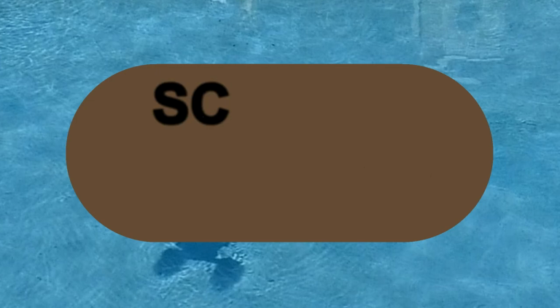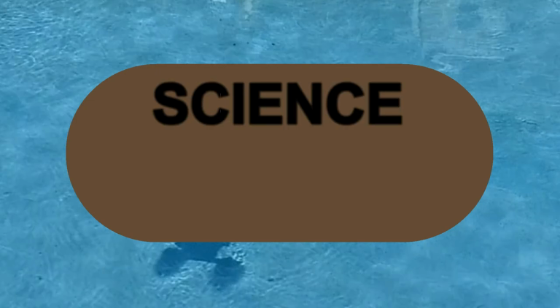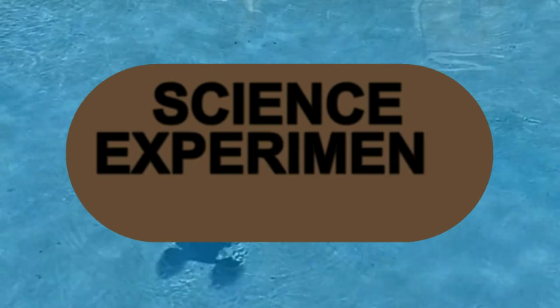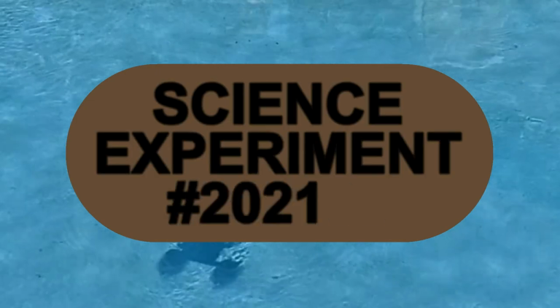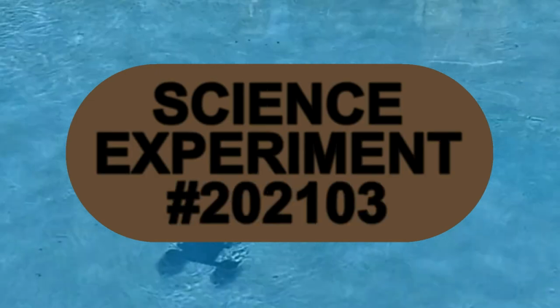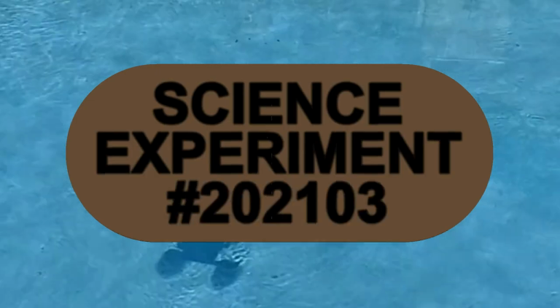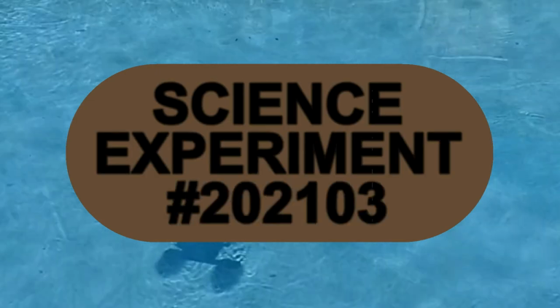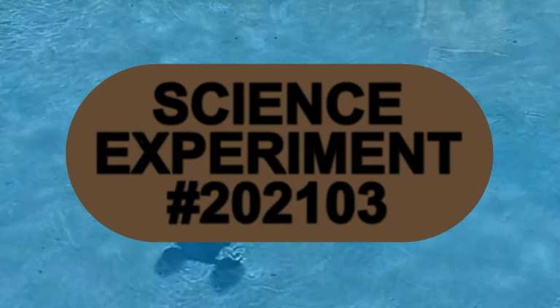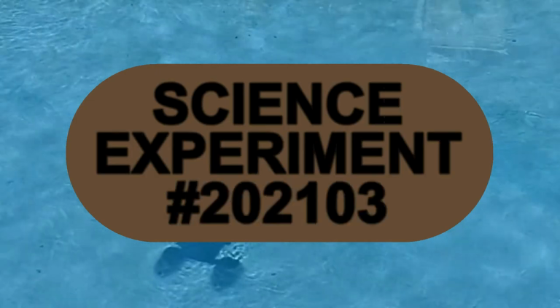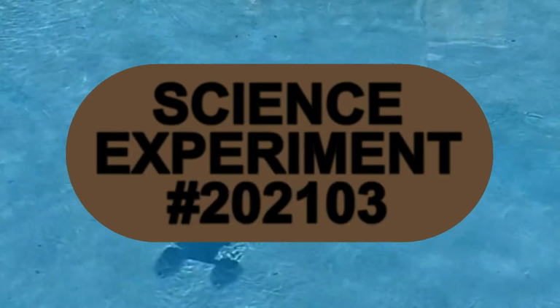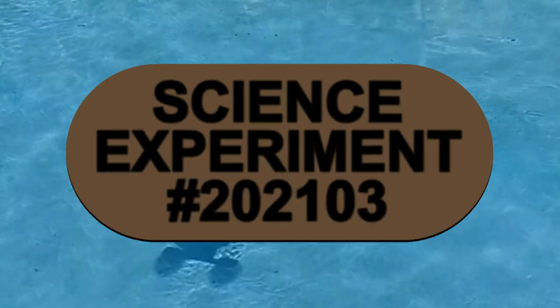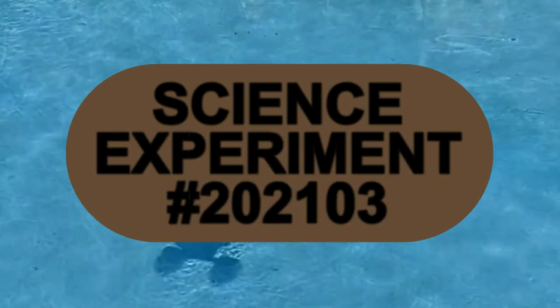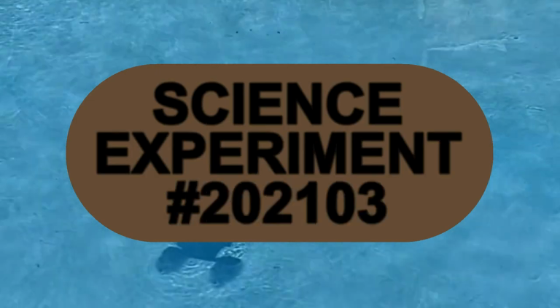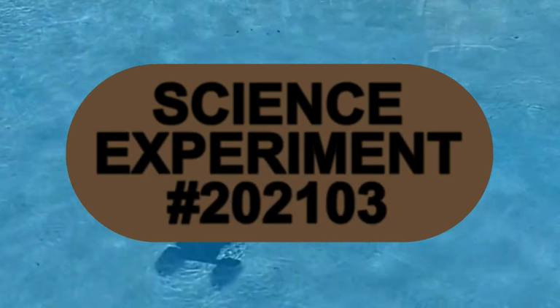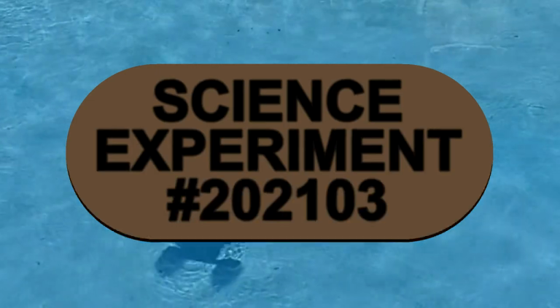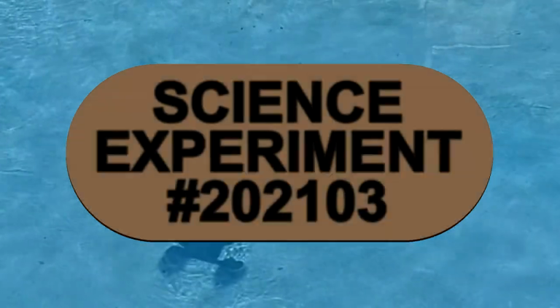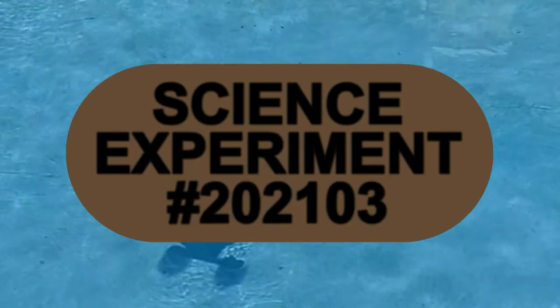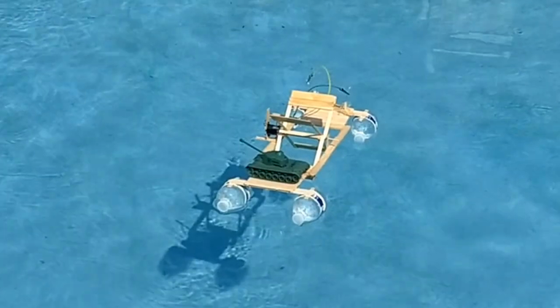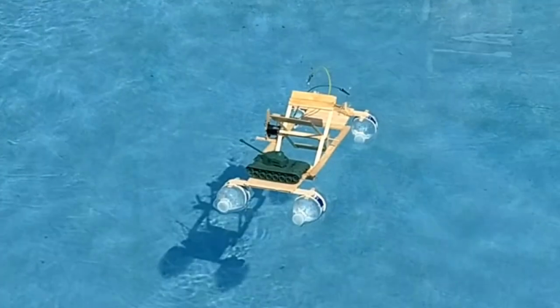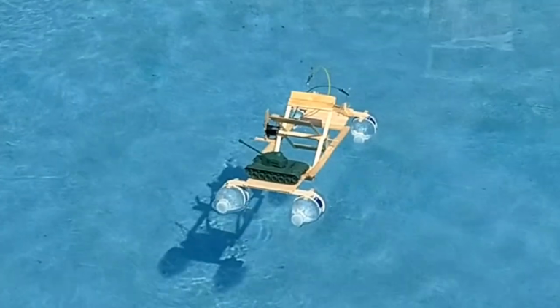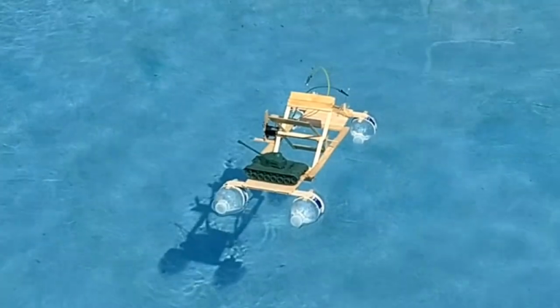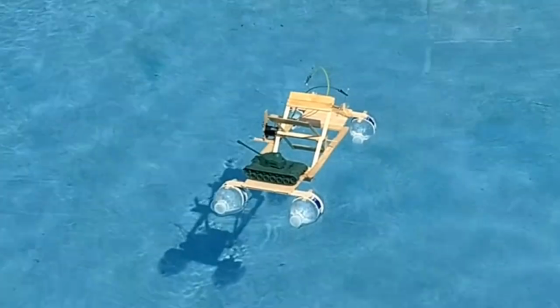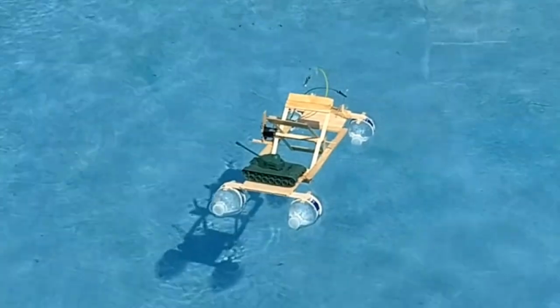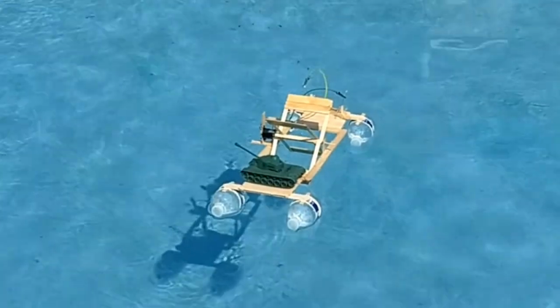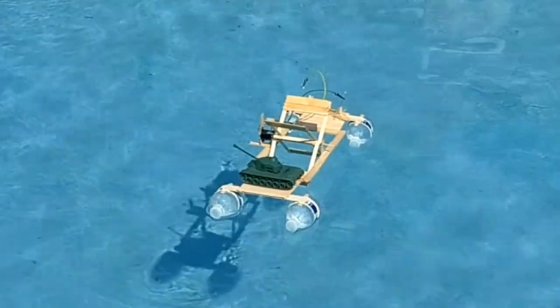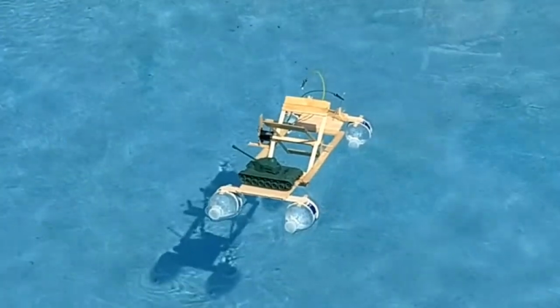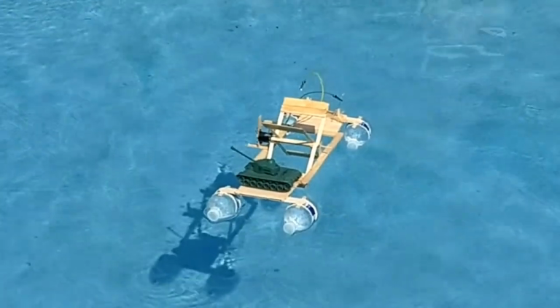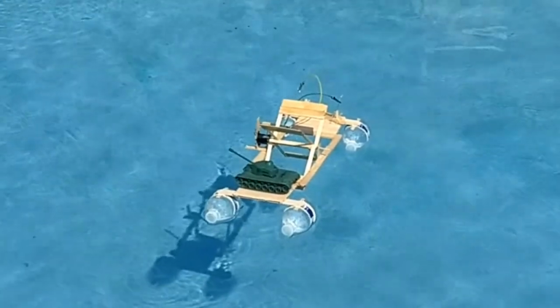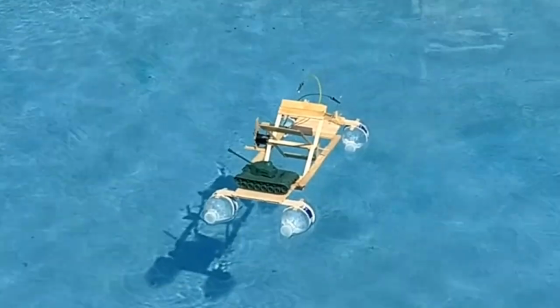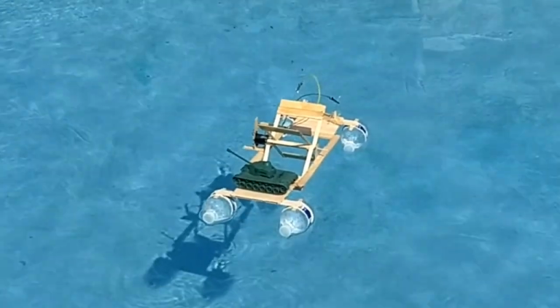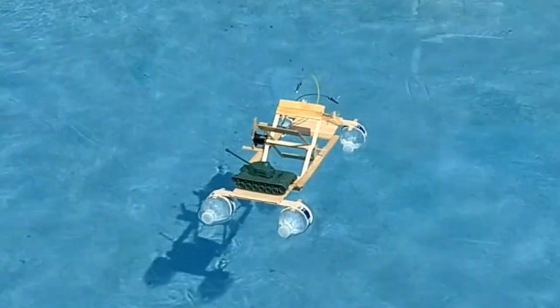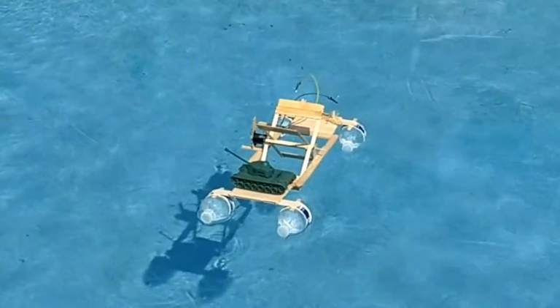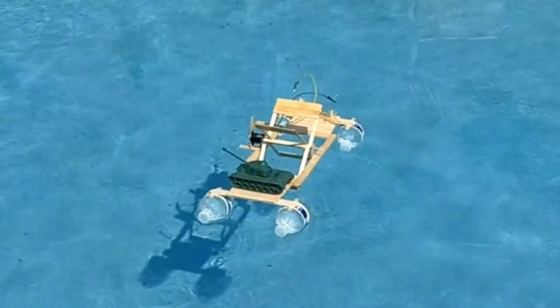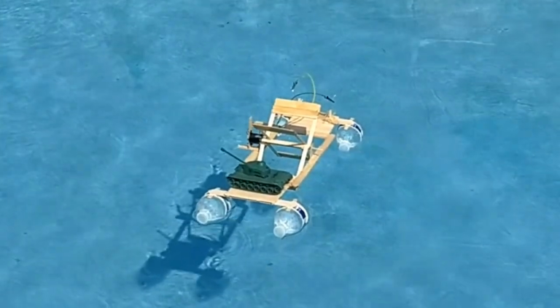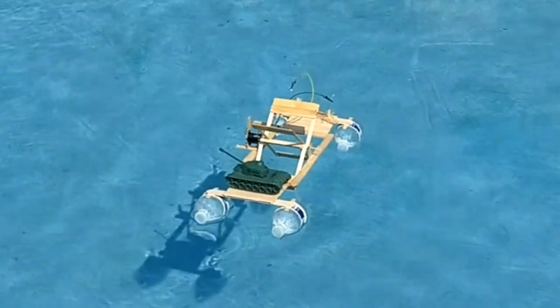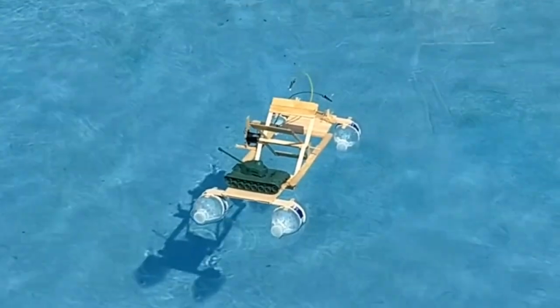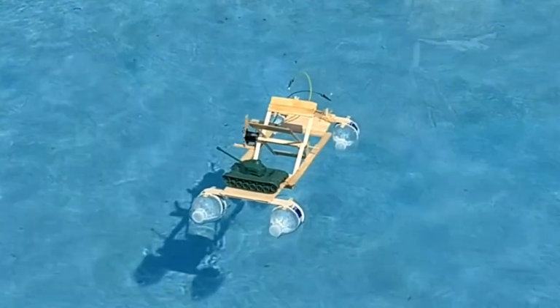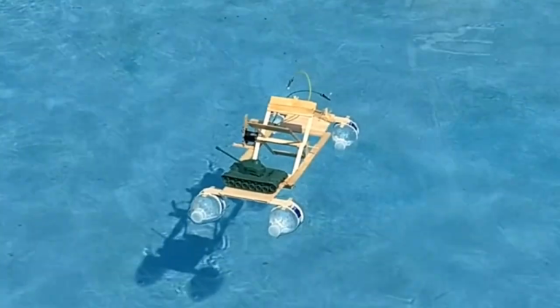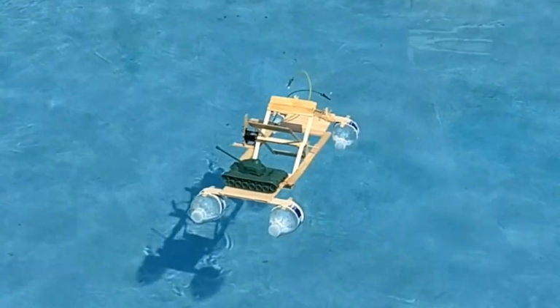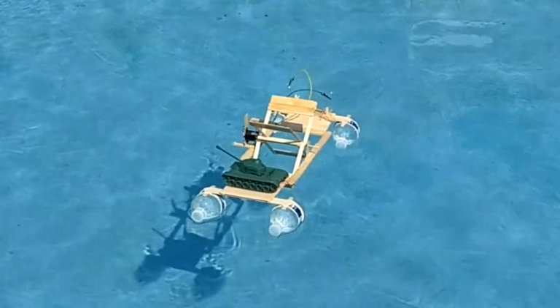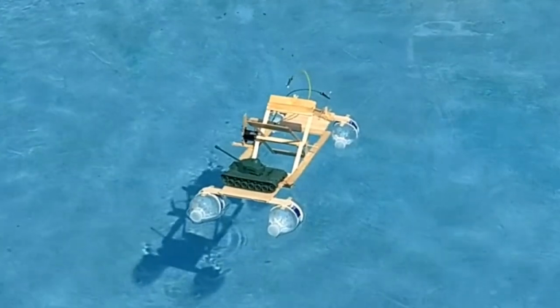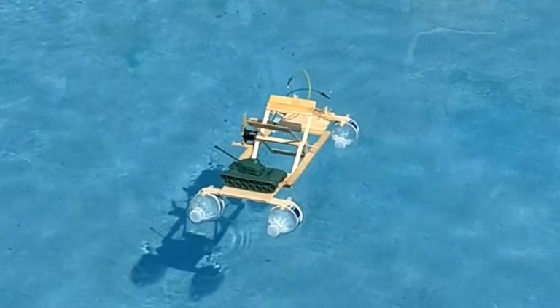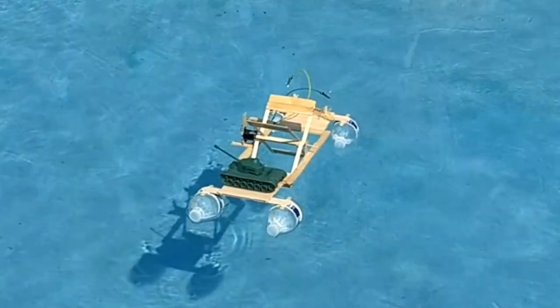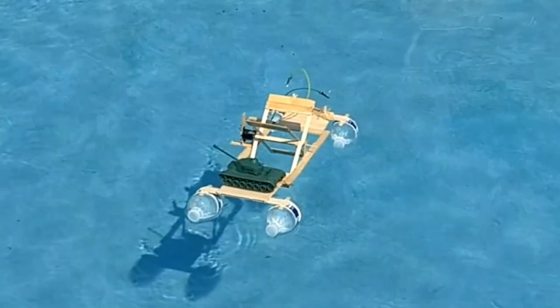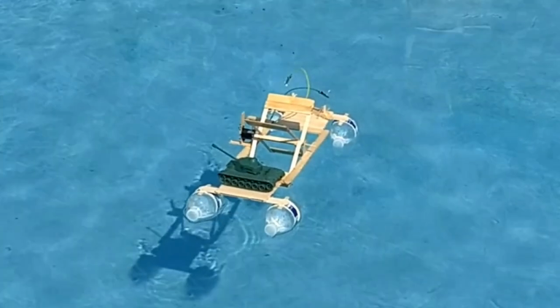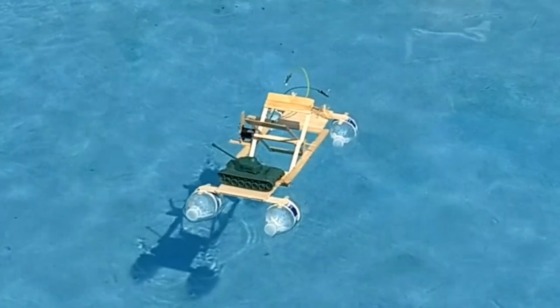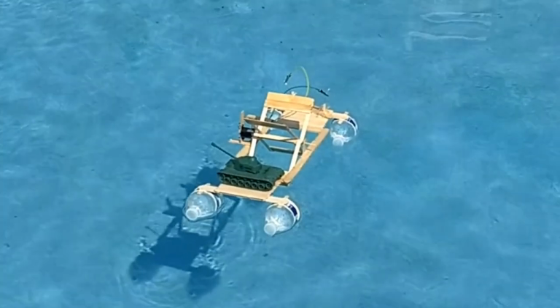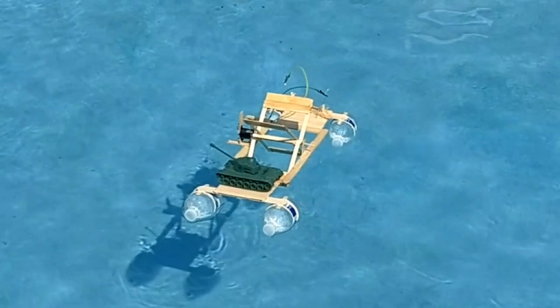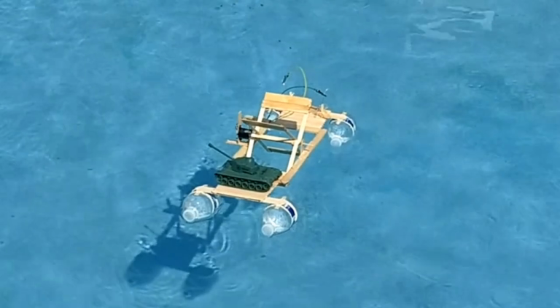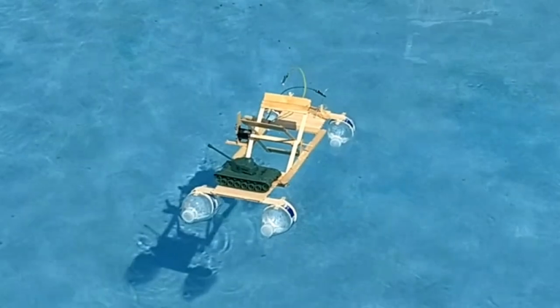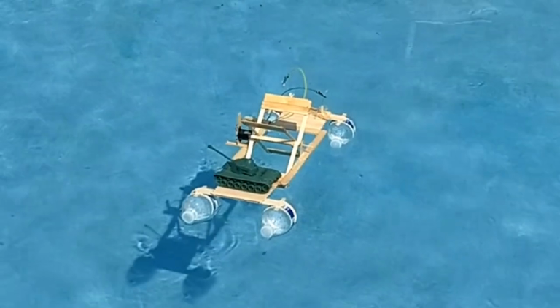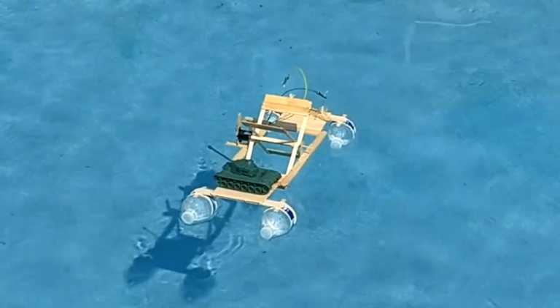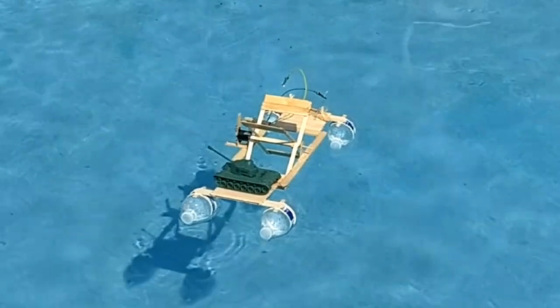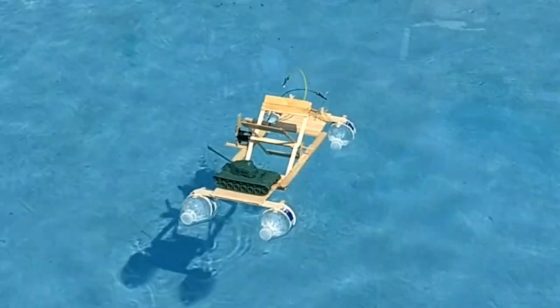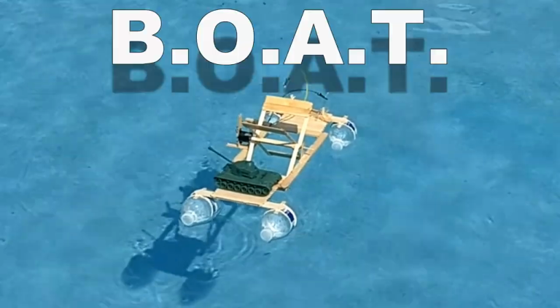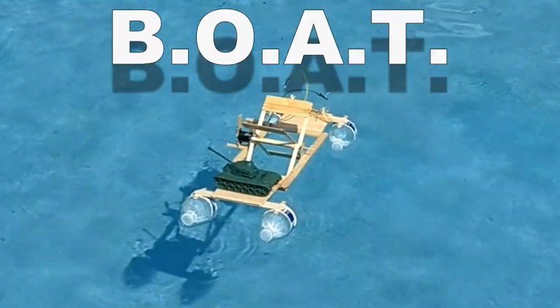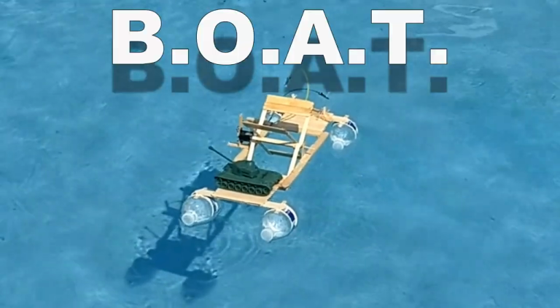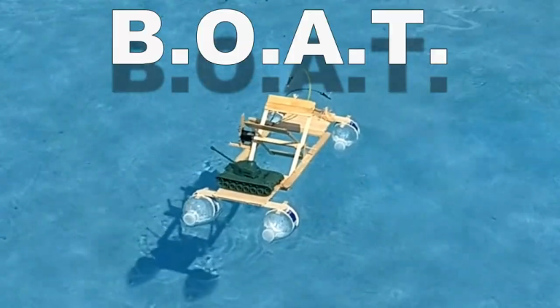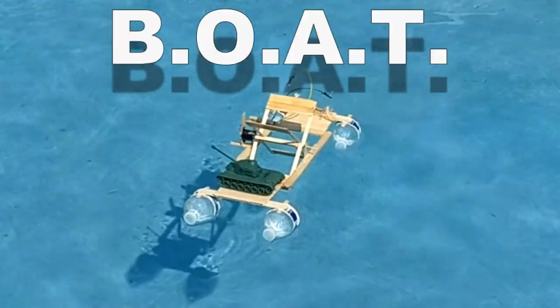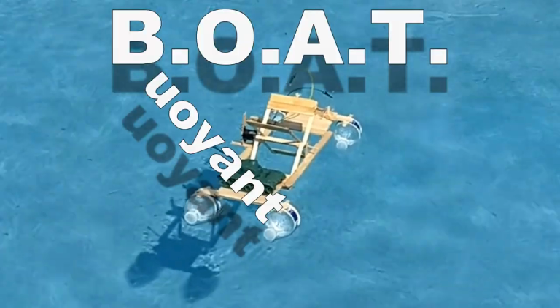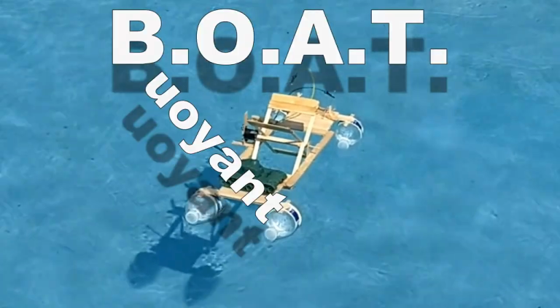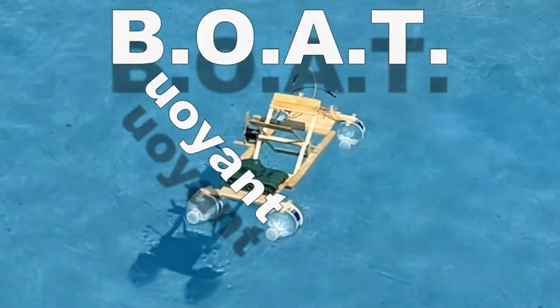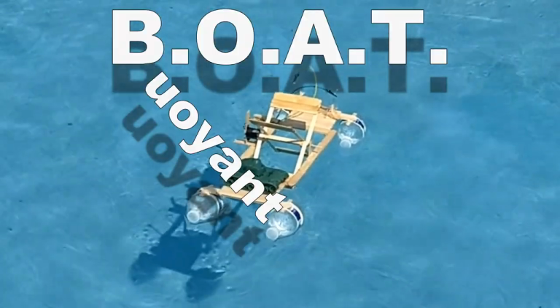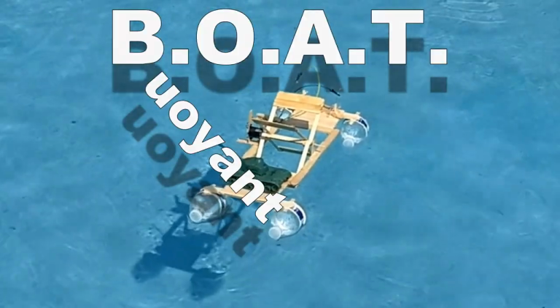Today we are testing BOATs. As far as I'm aware, there are two kinds of boats: there's a boat, and then there's a BOAT.